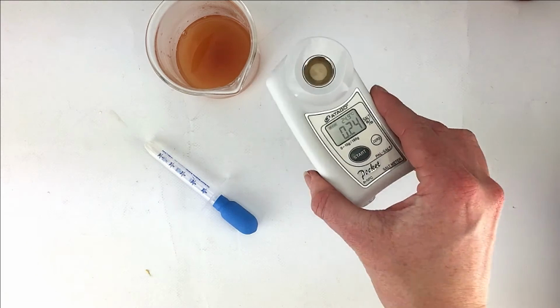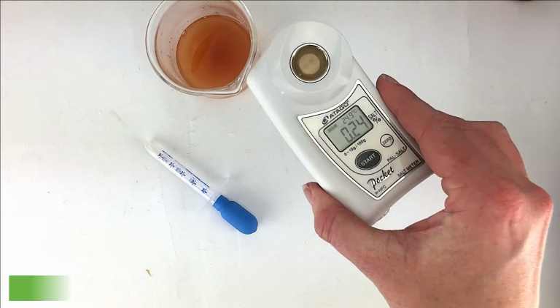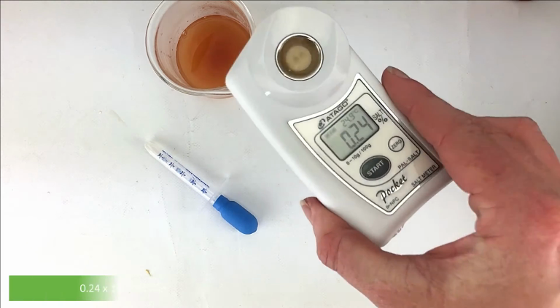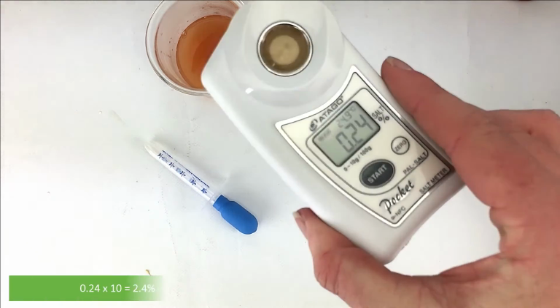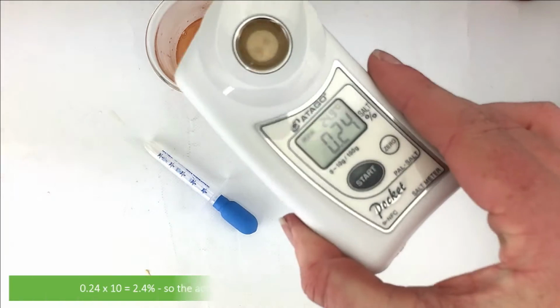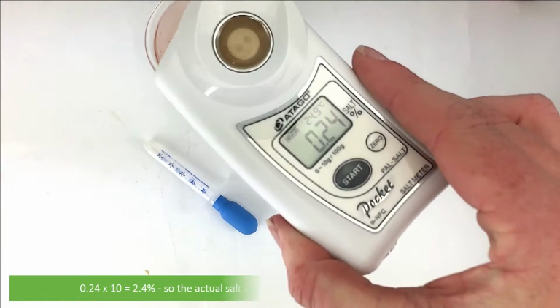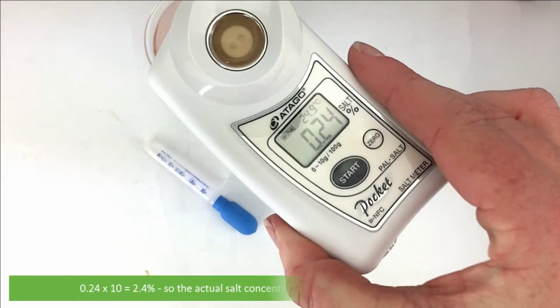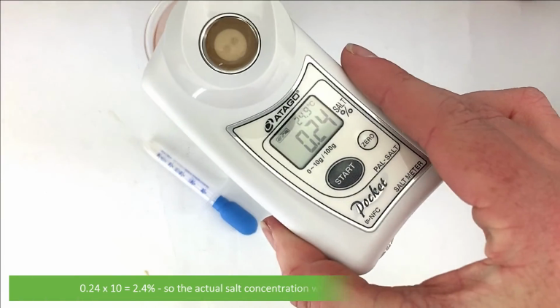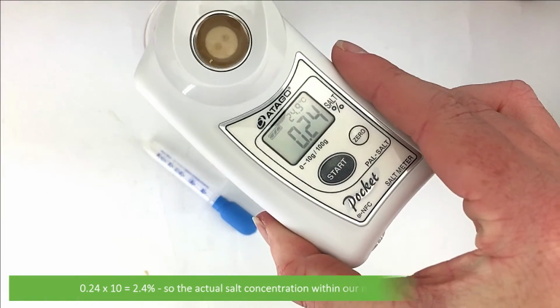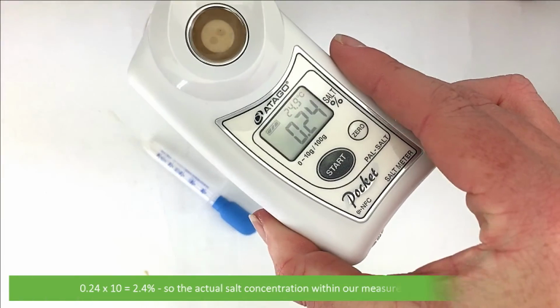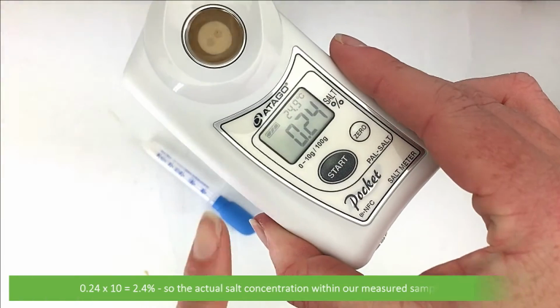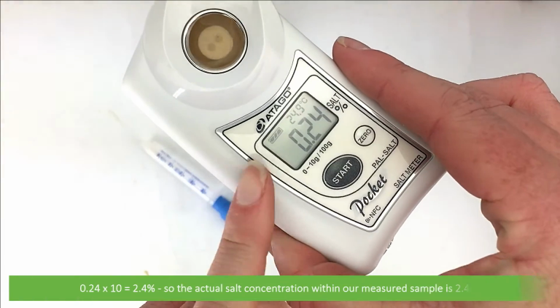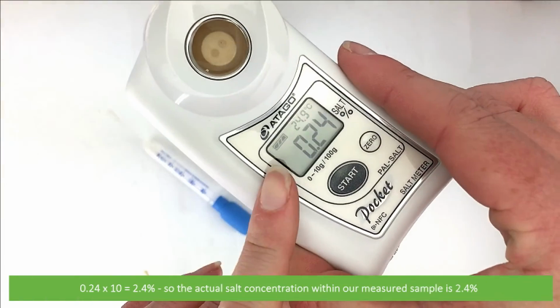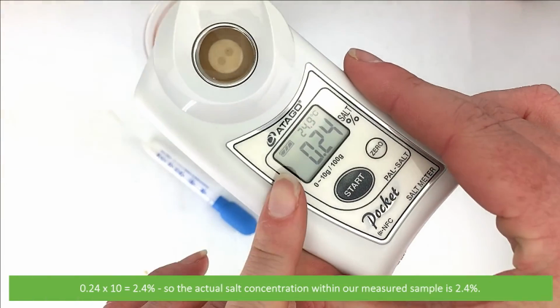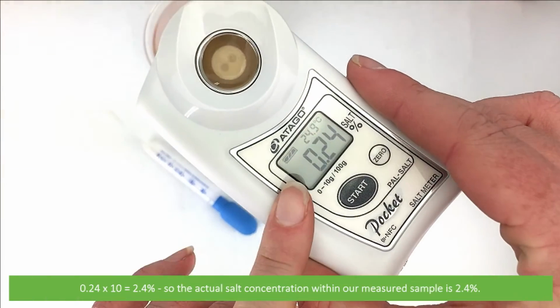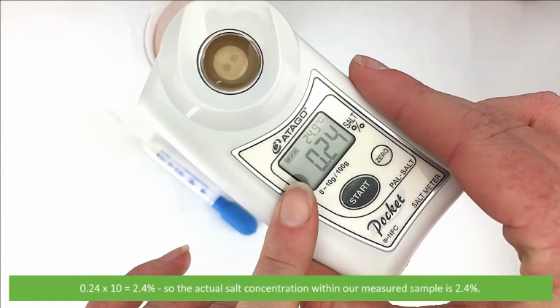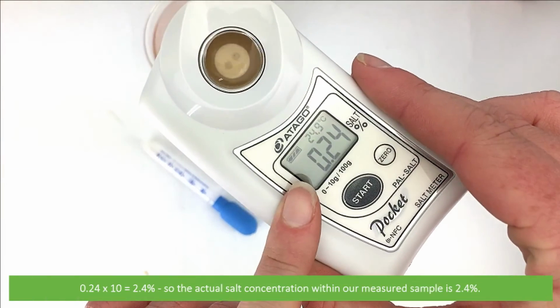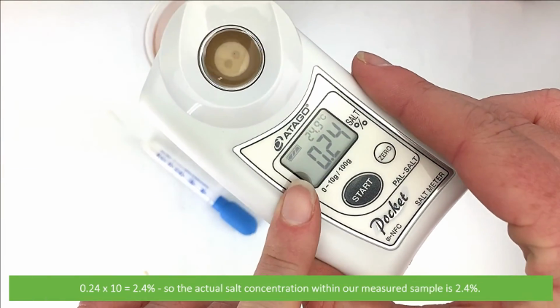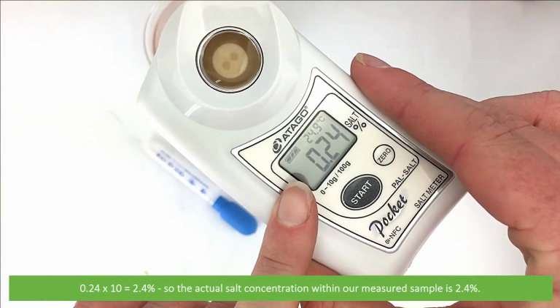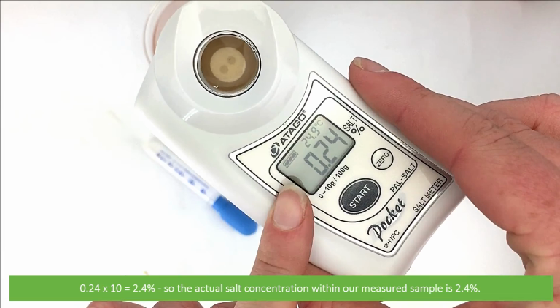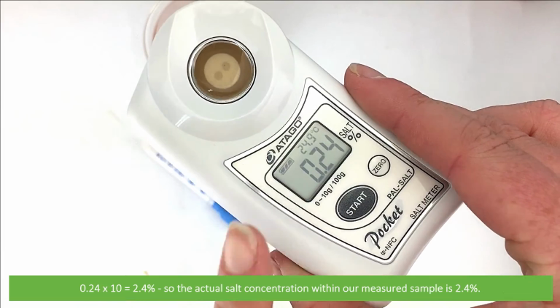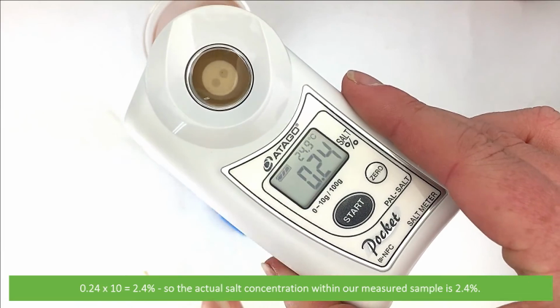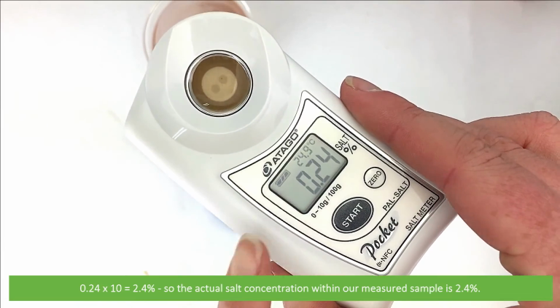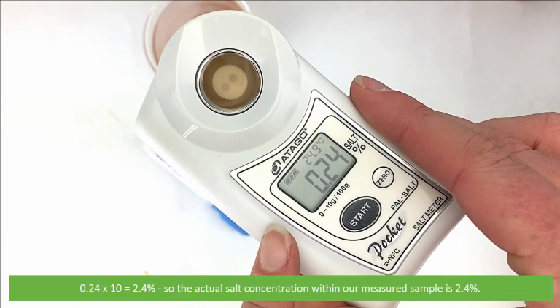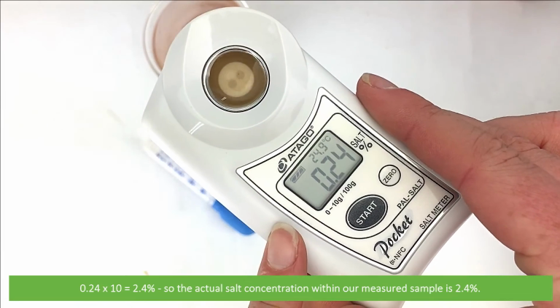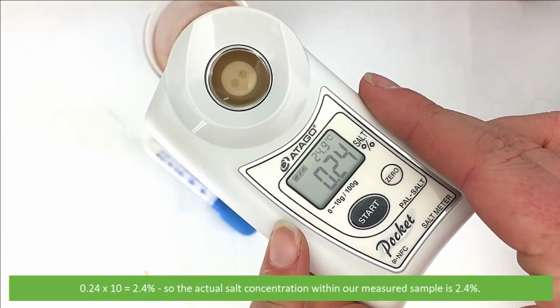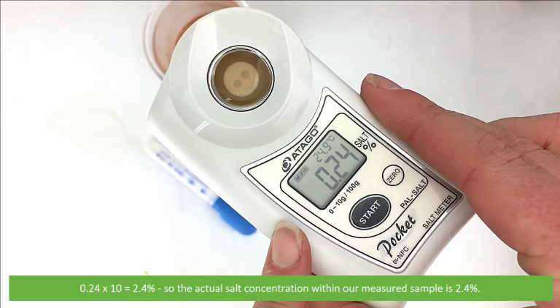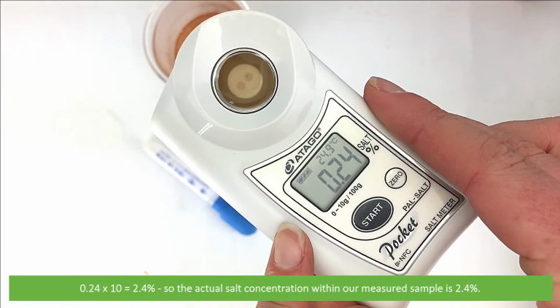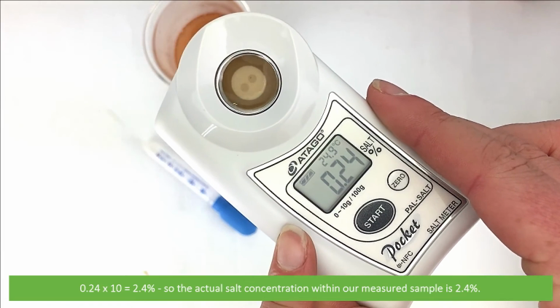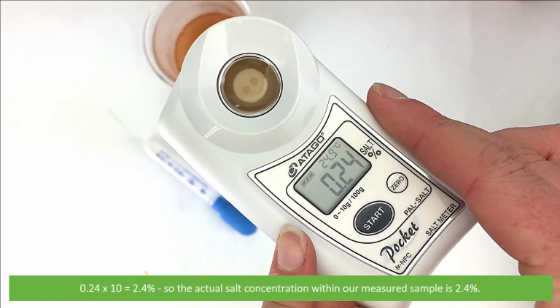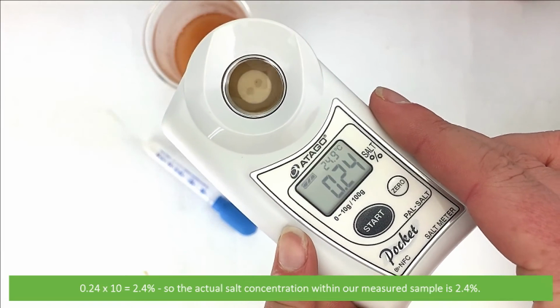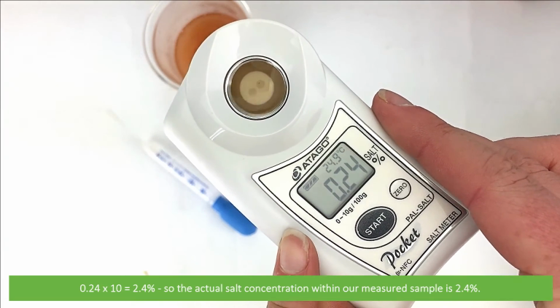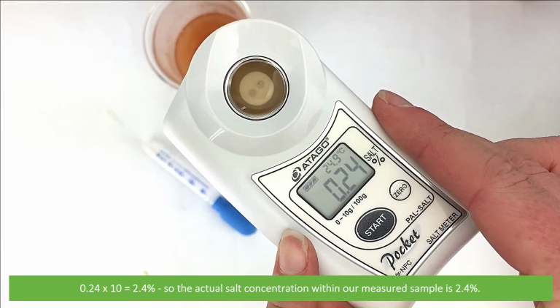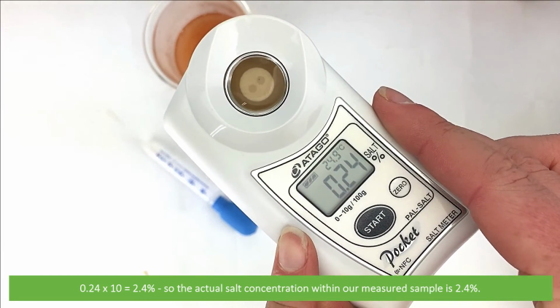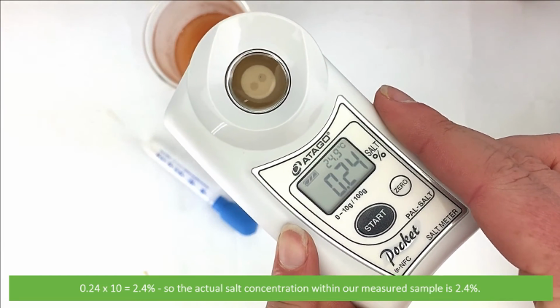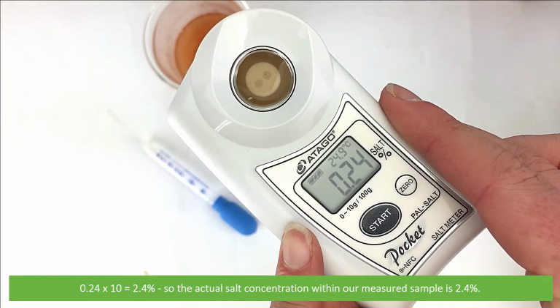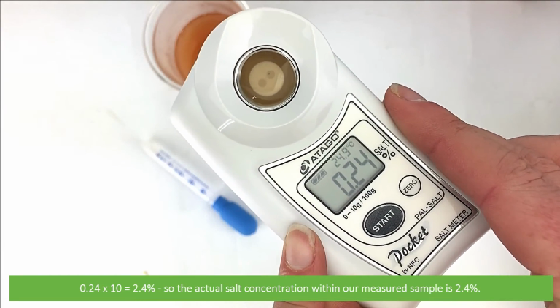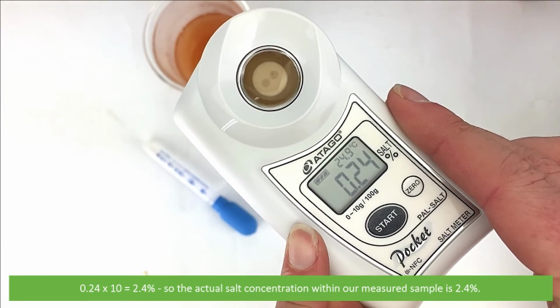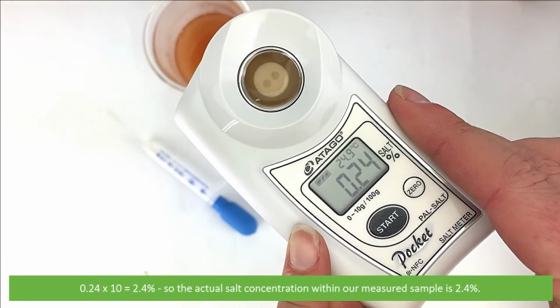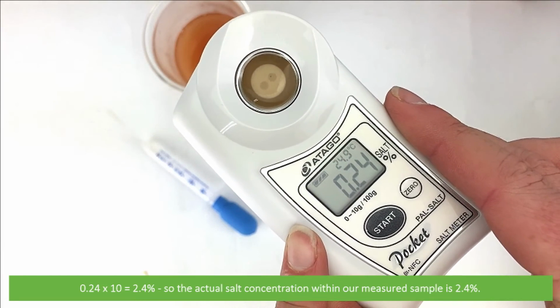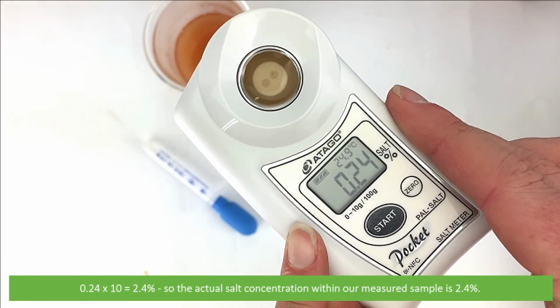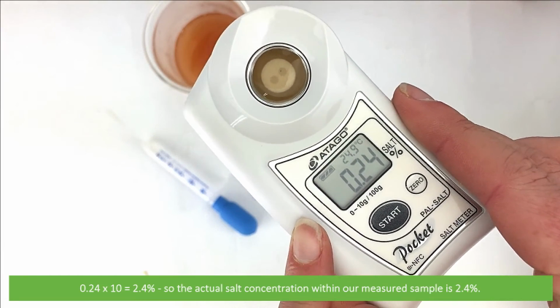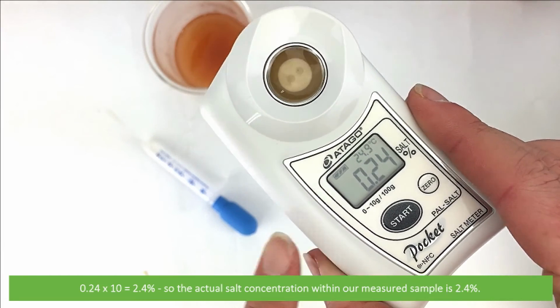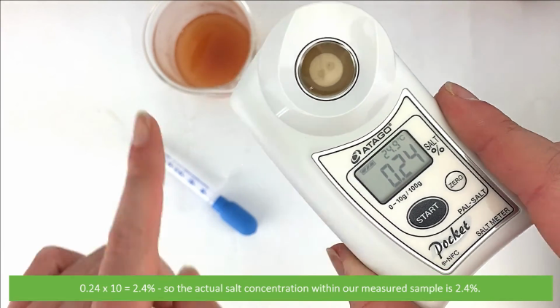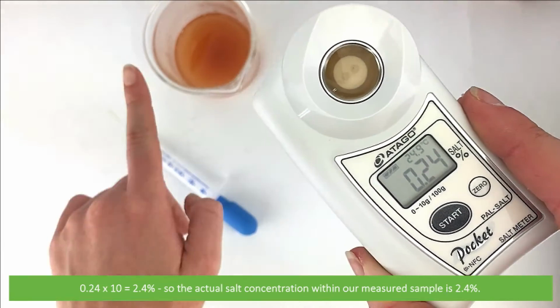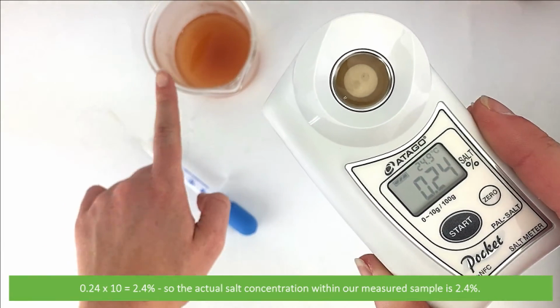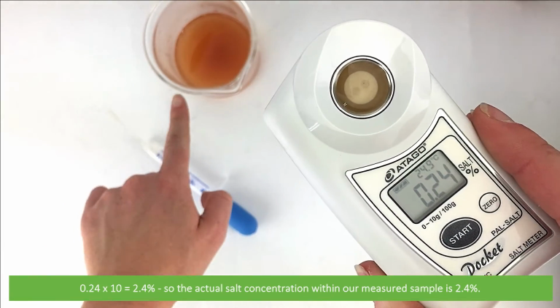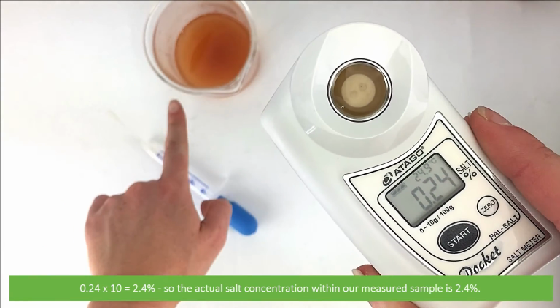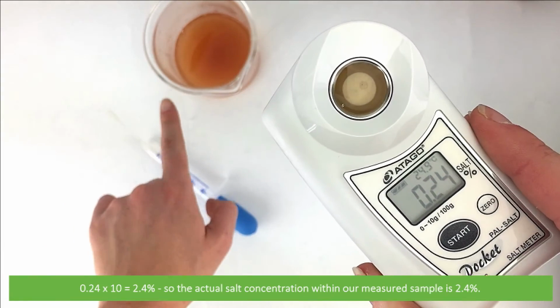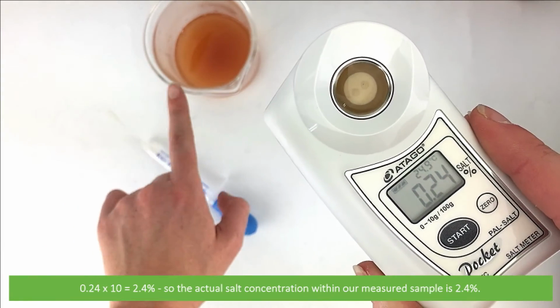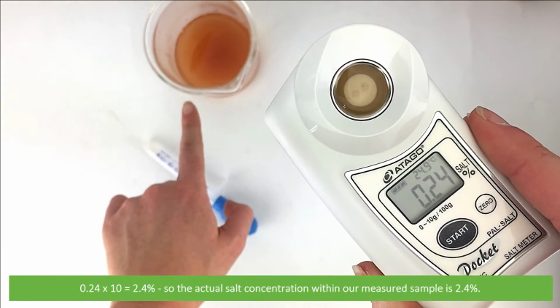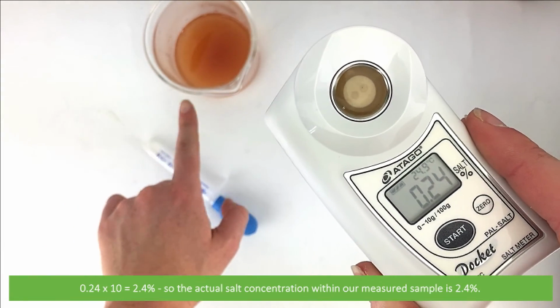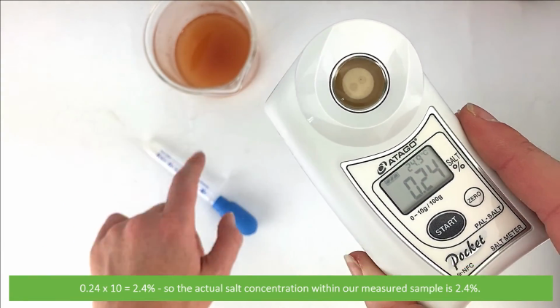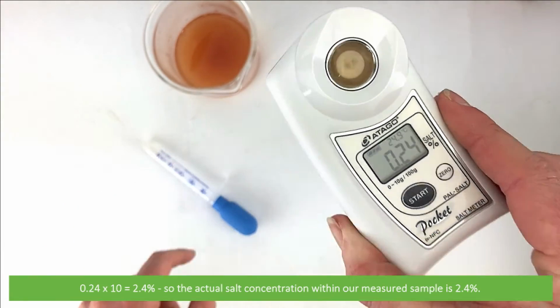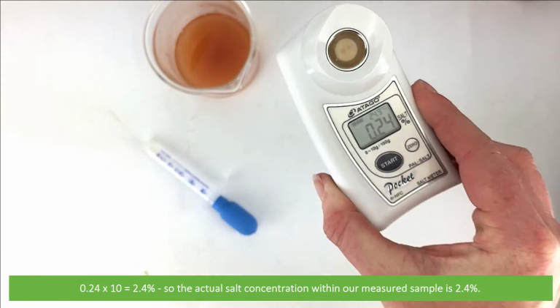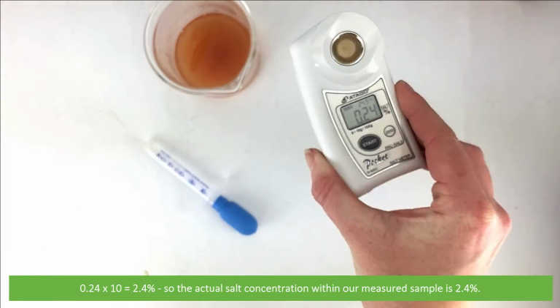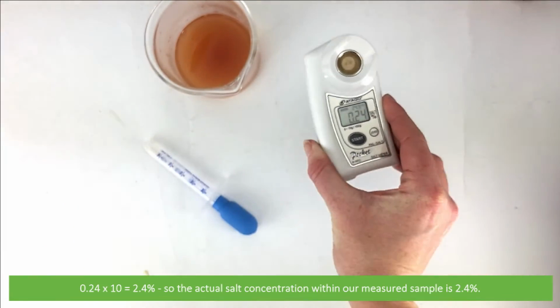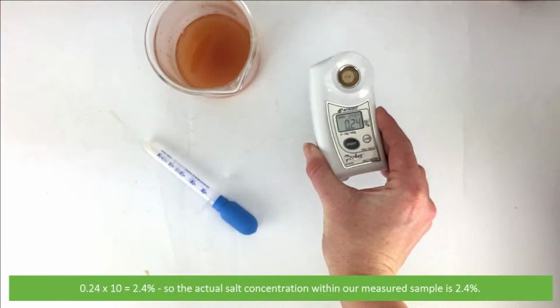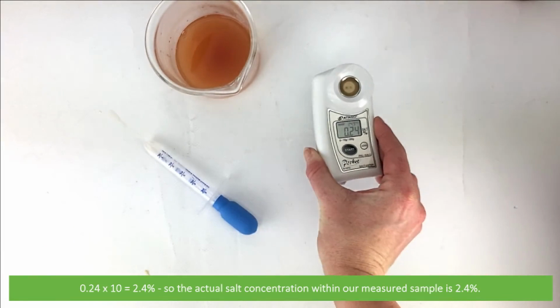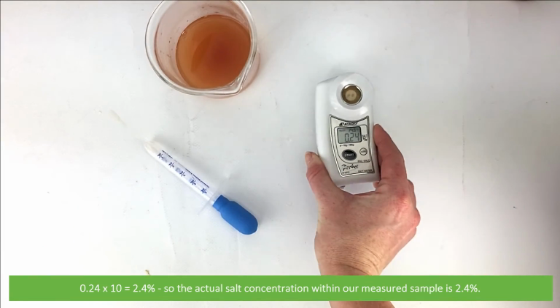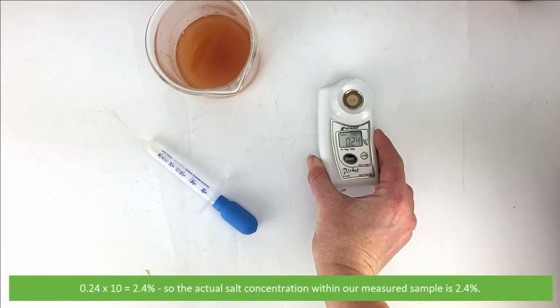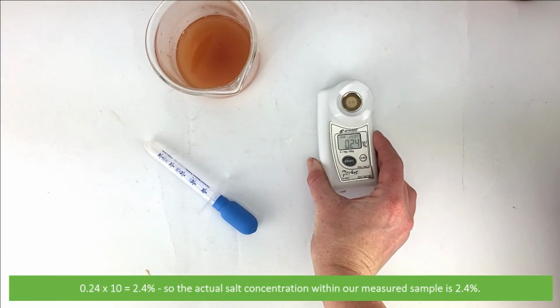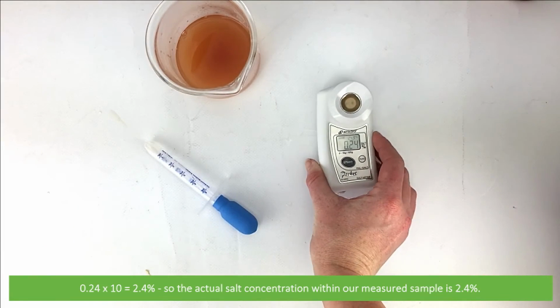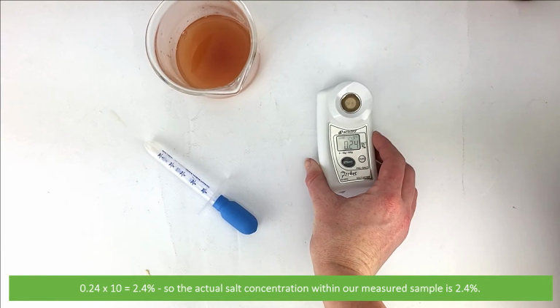So for a reading of 0.24, we multiply that by 10 to get 2.4%. The actual salt concentration within our measured sample is 2.4%.